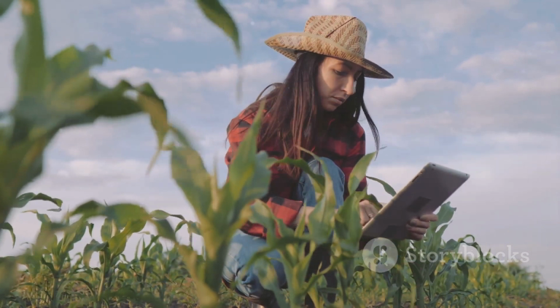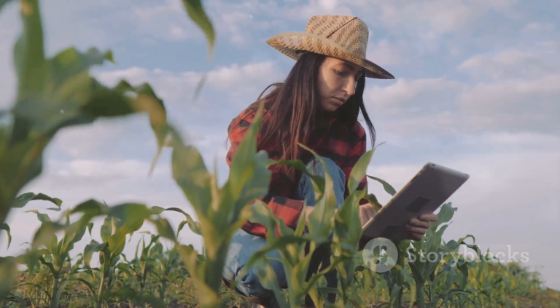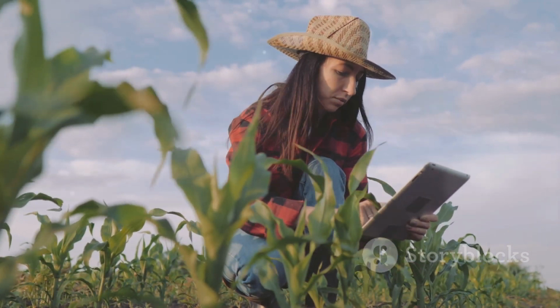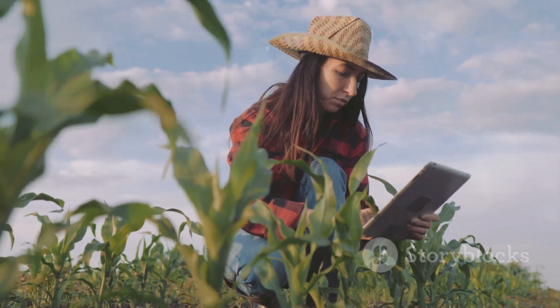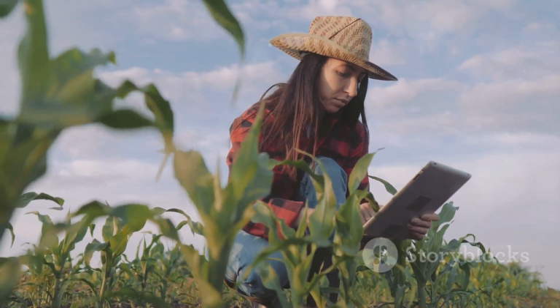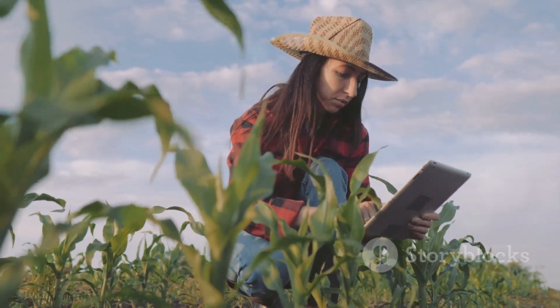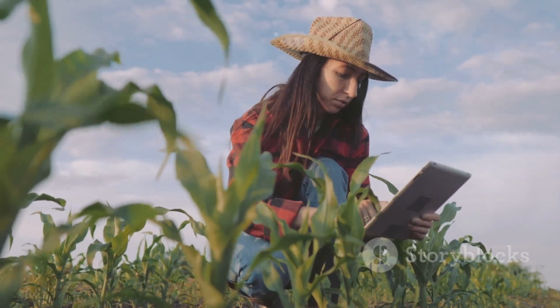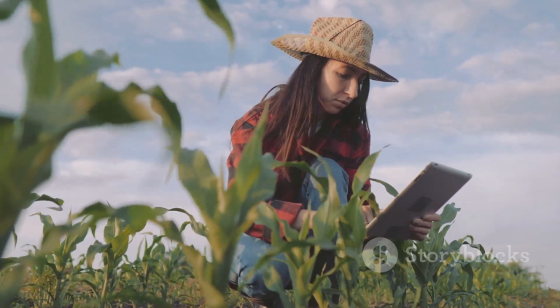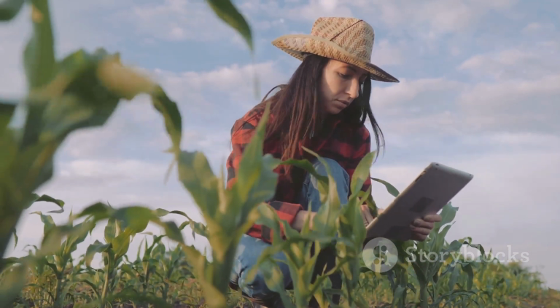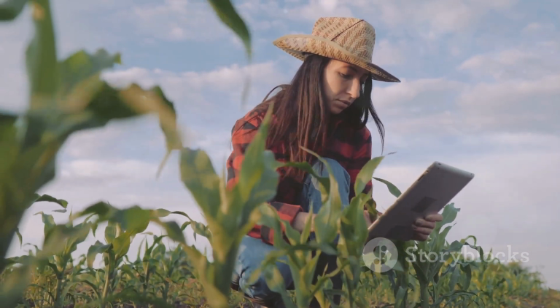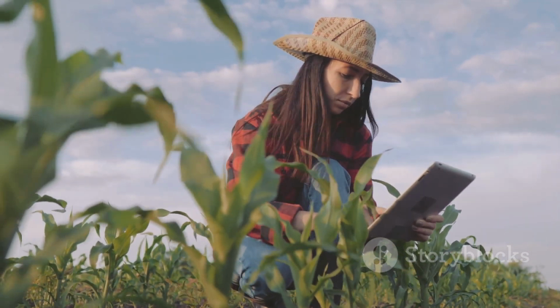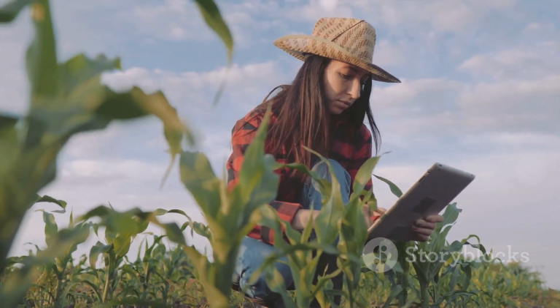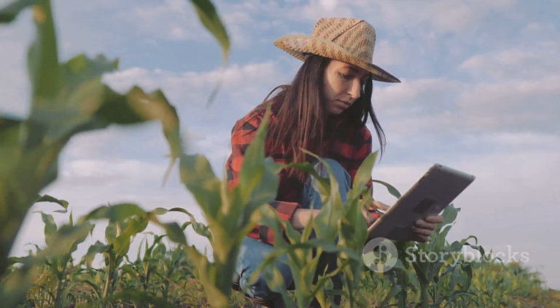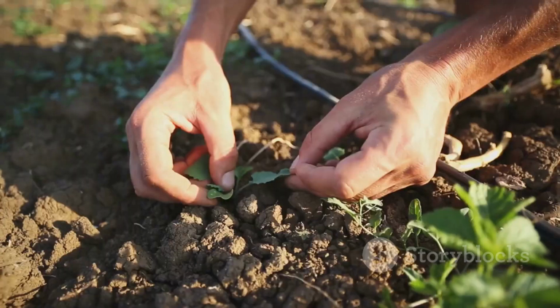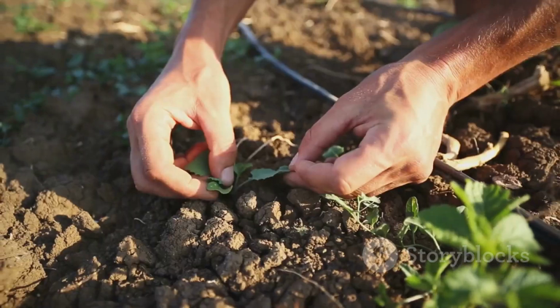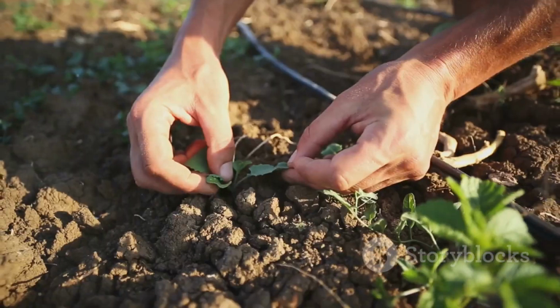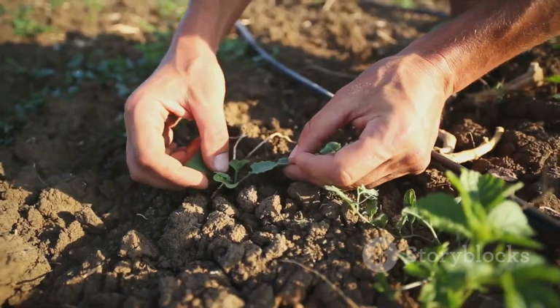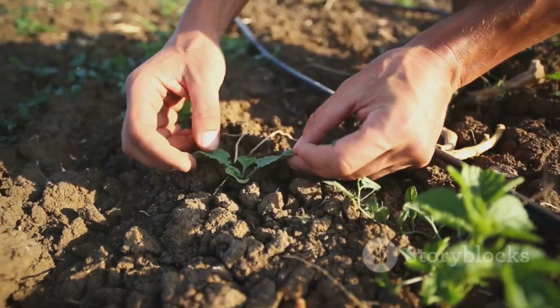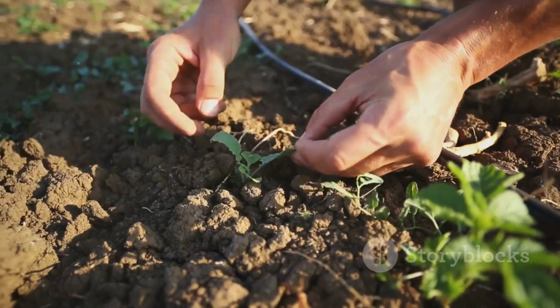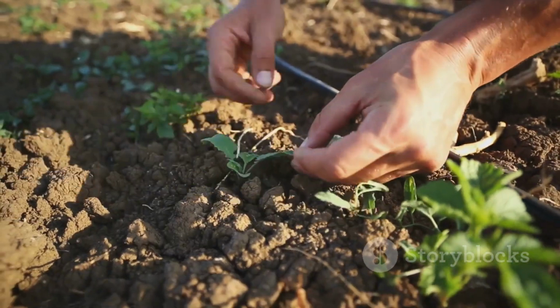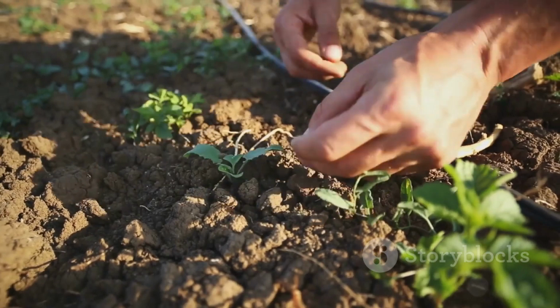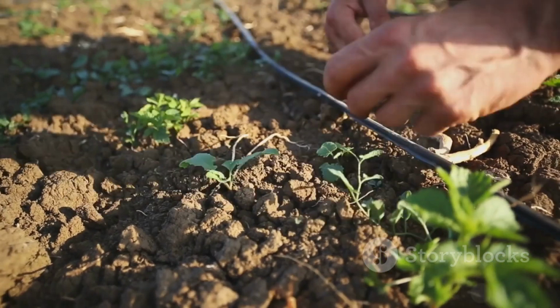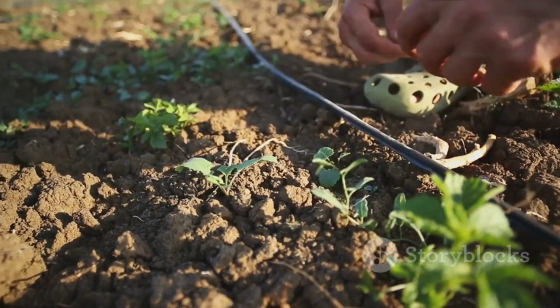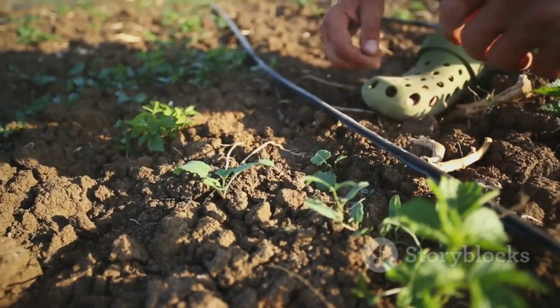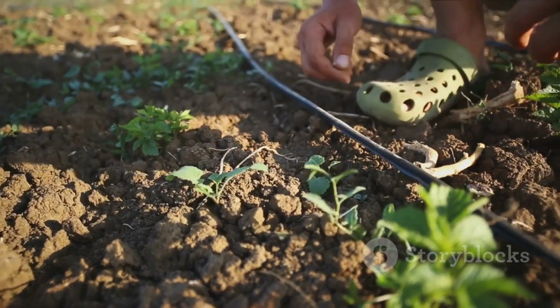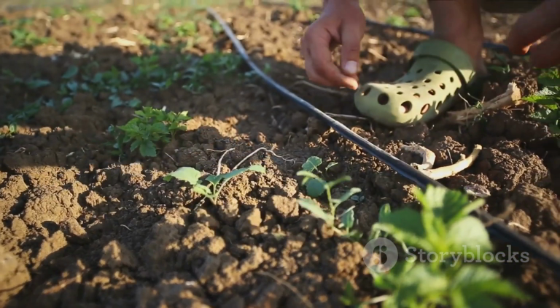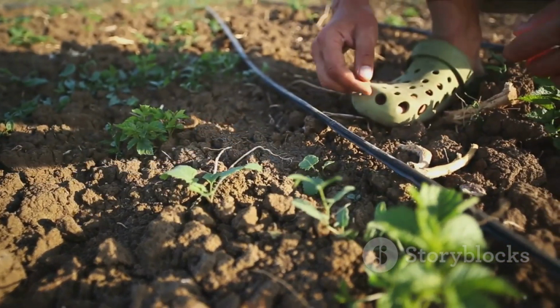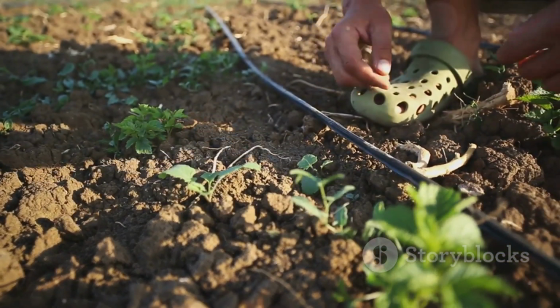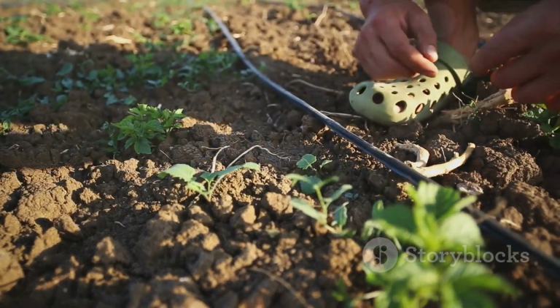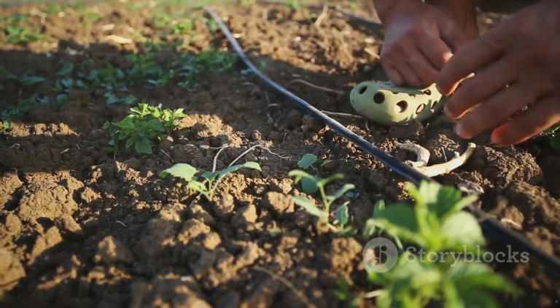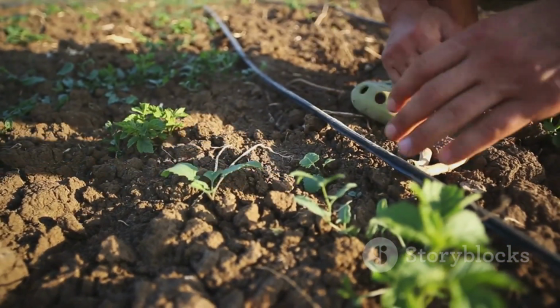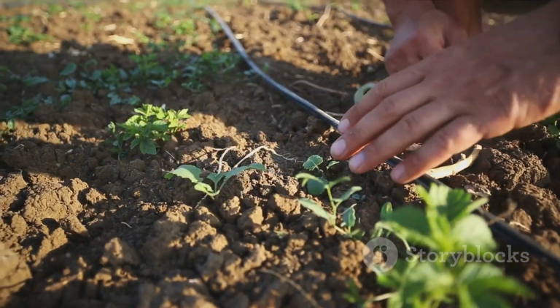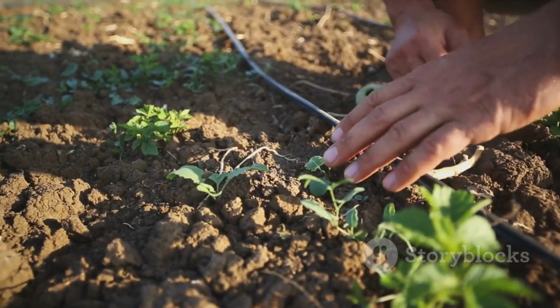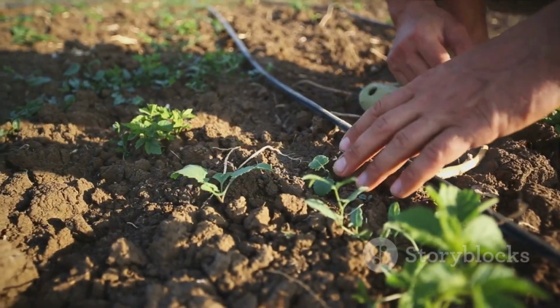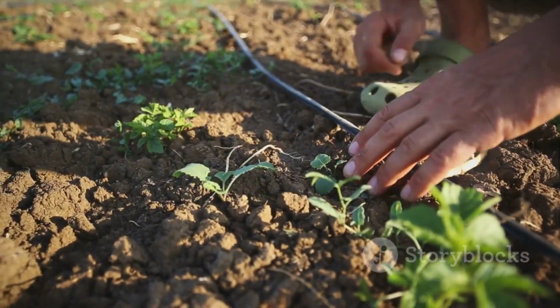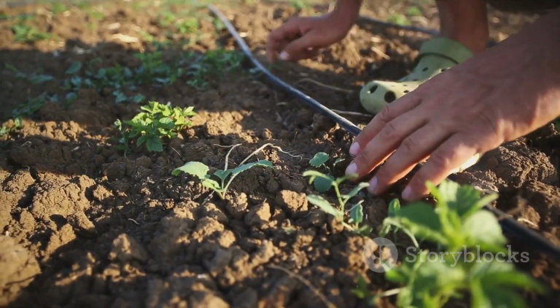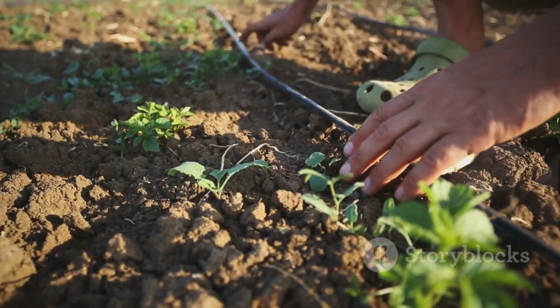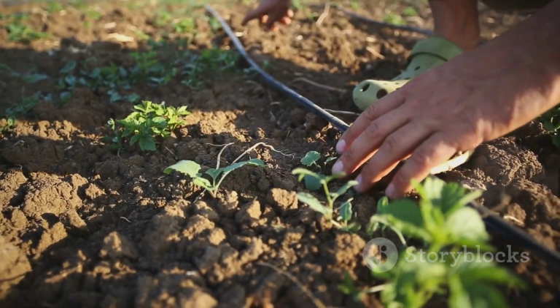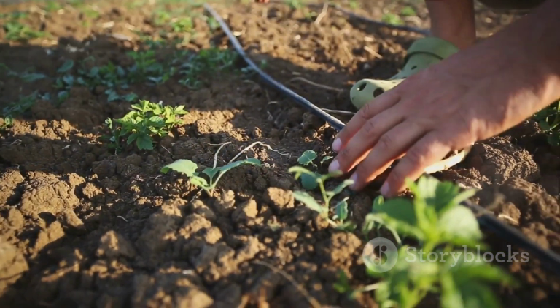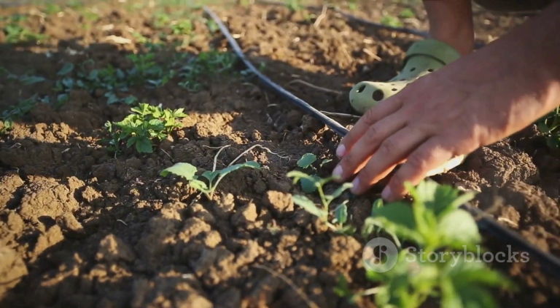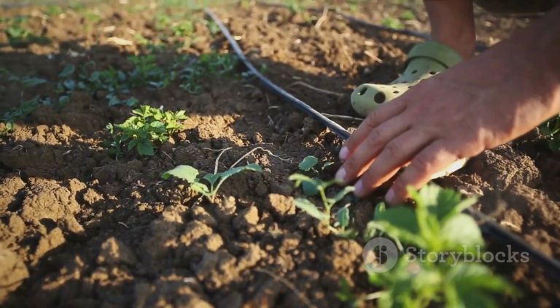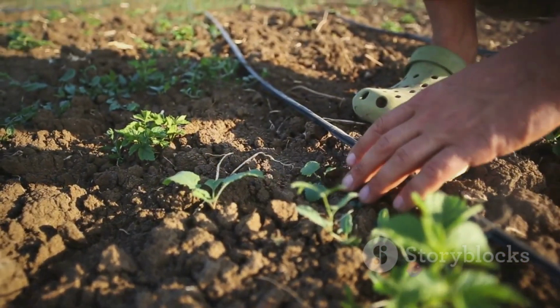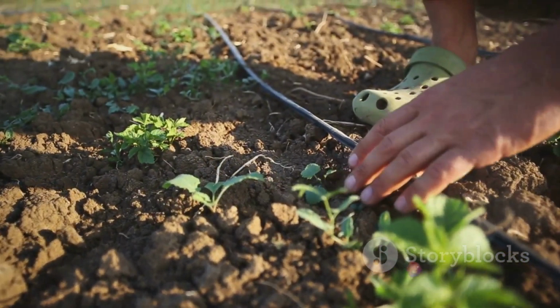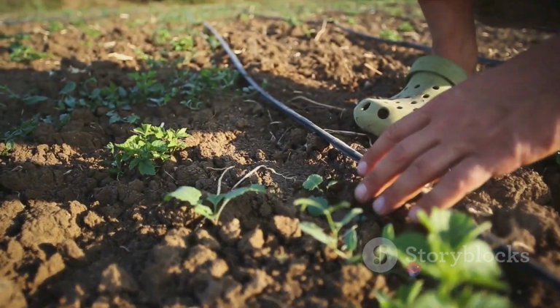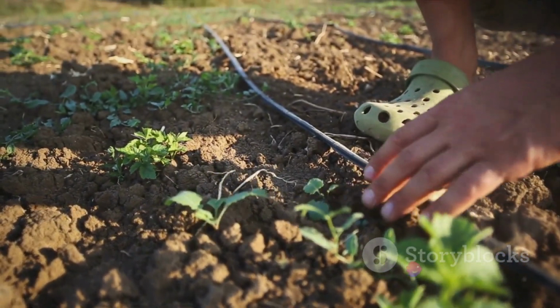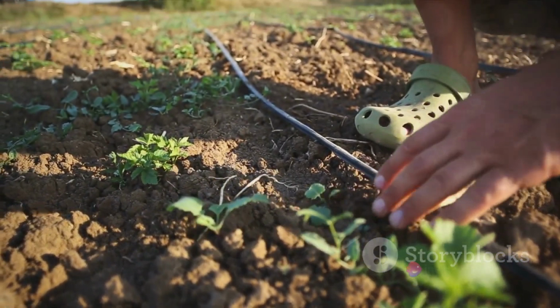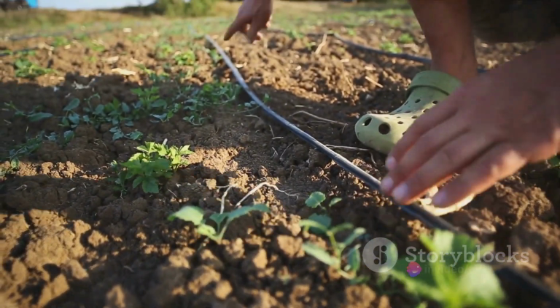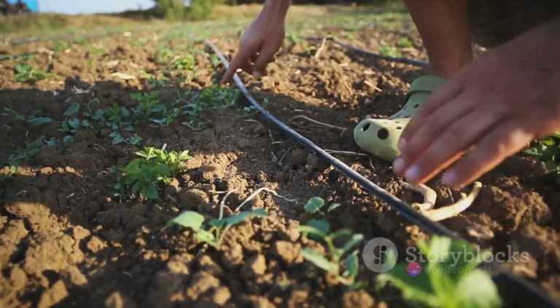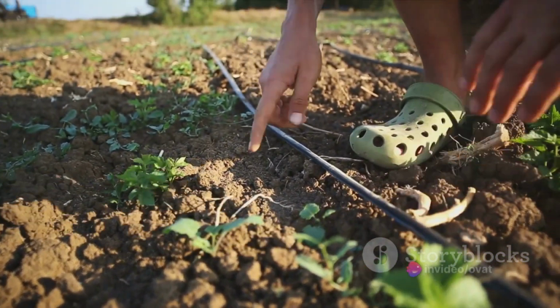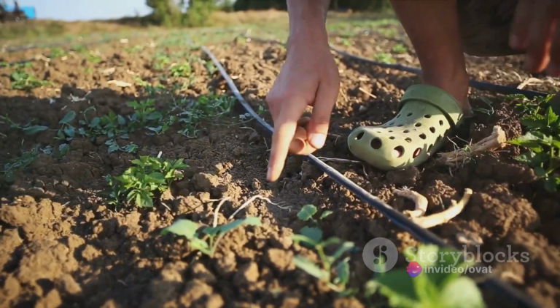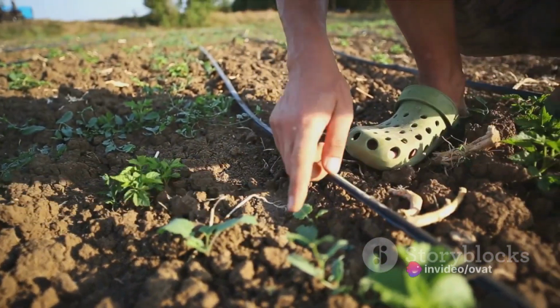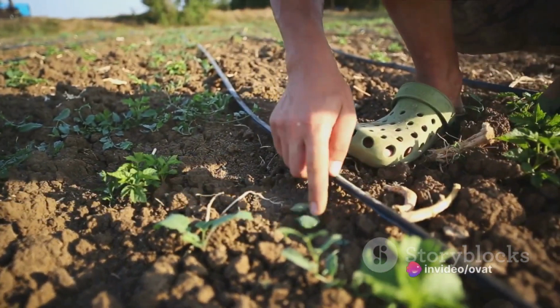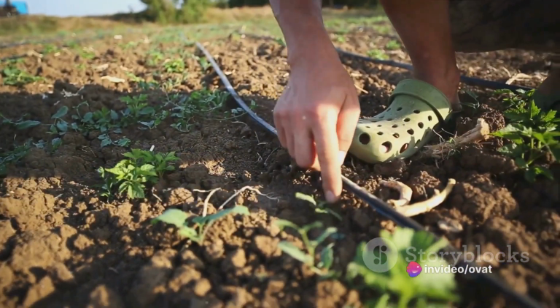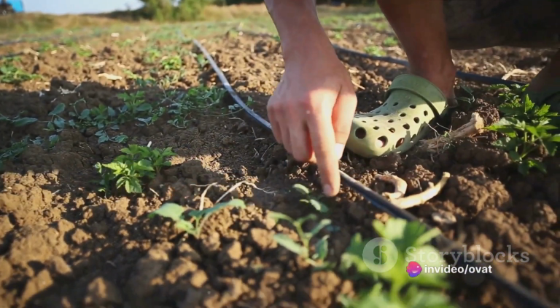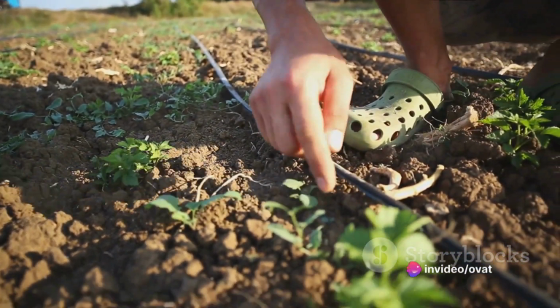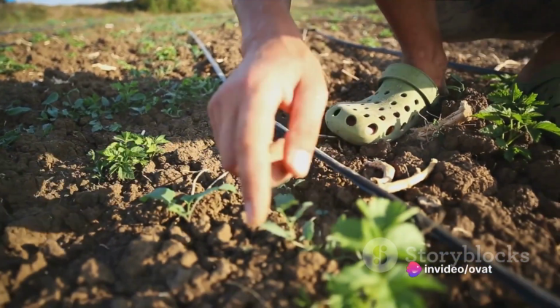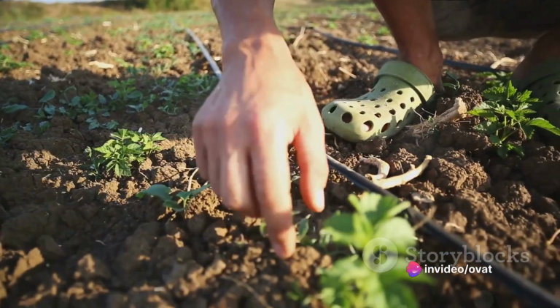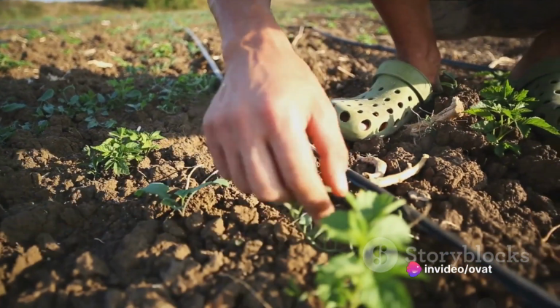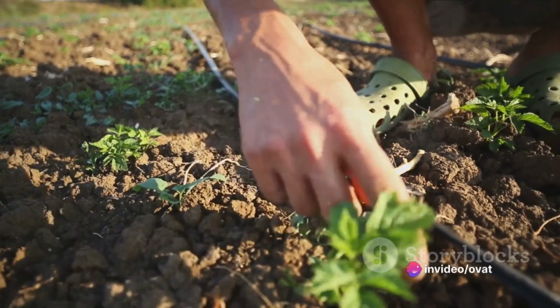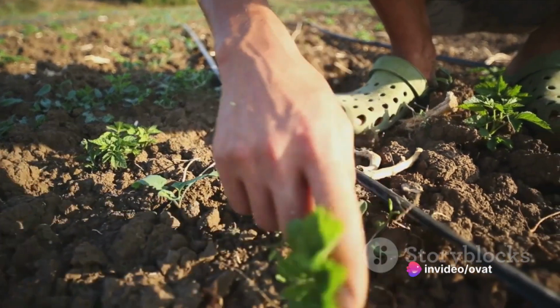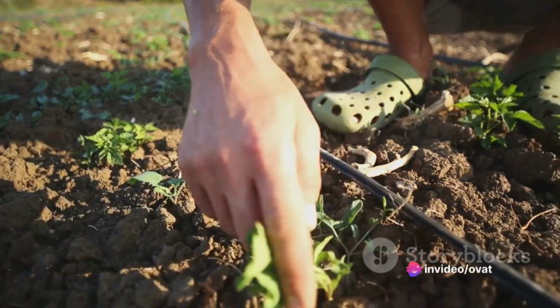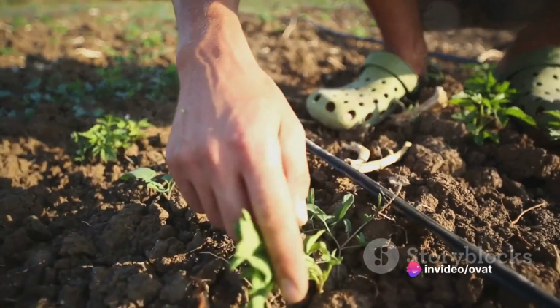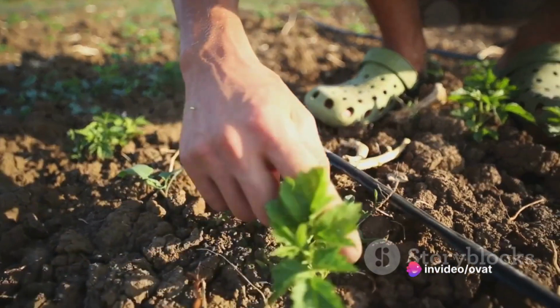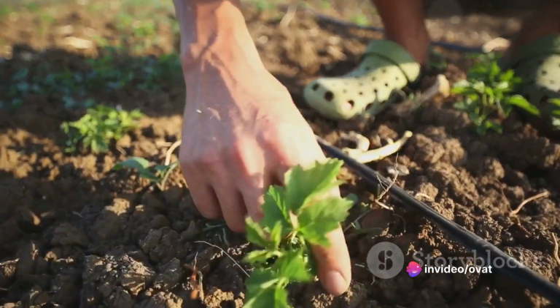Eighth, prune your plants. While not always necessary, pruning can help increase yields by directing energy towards producing more pods.